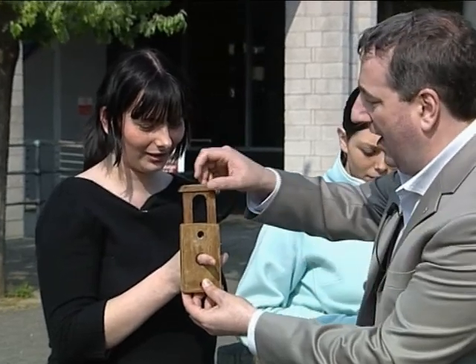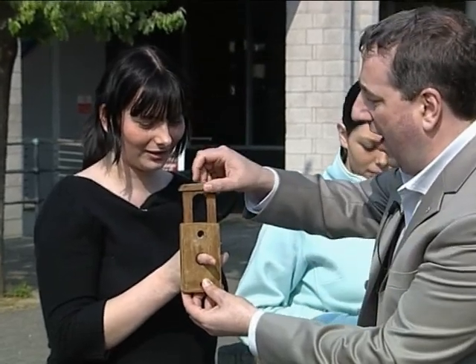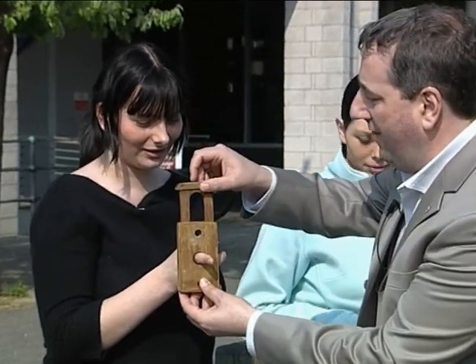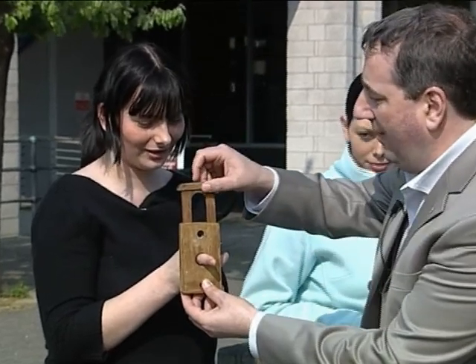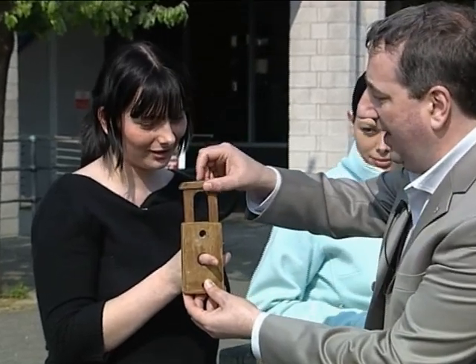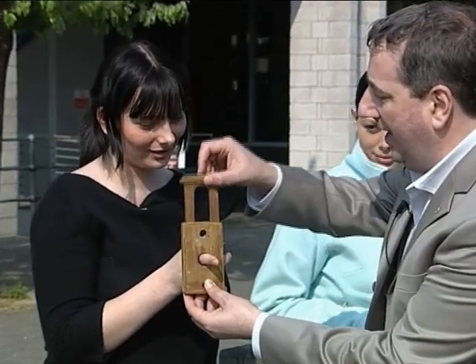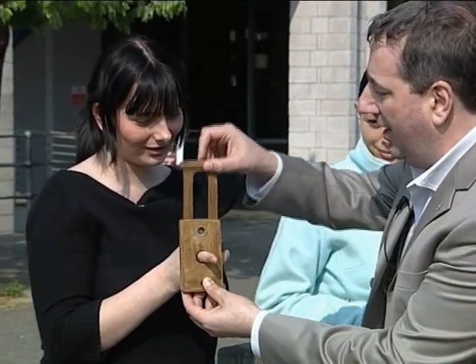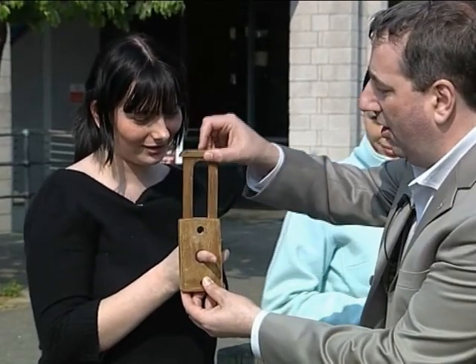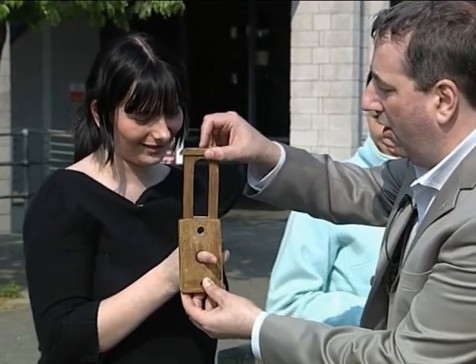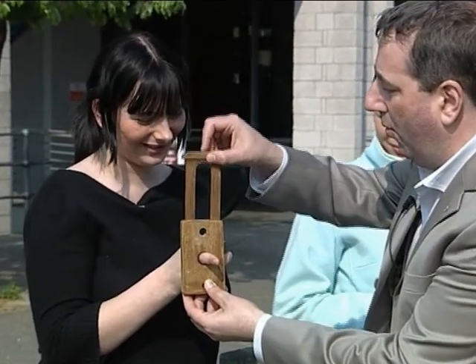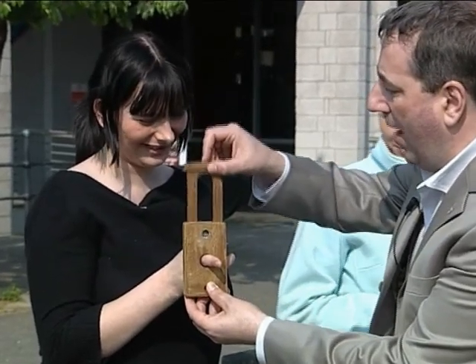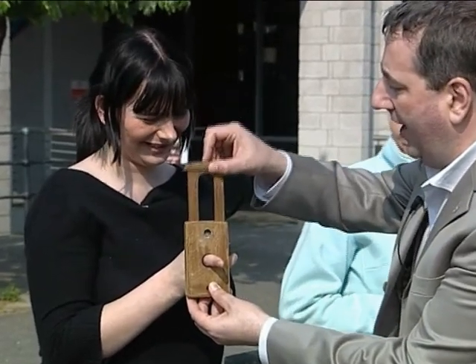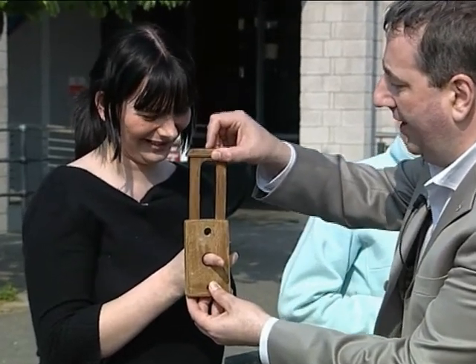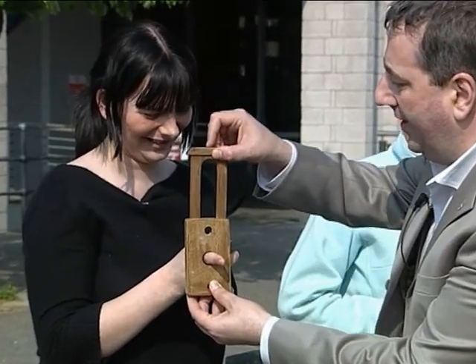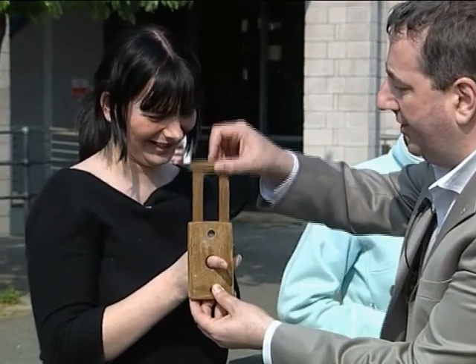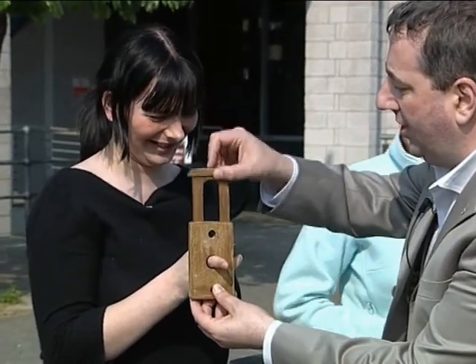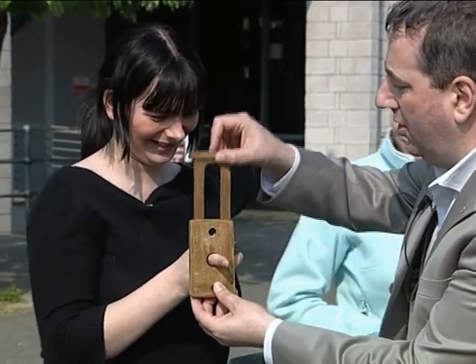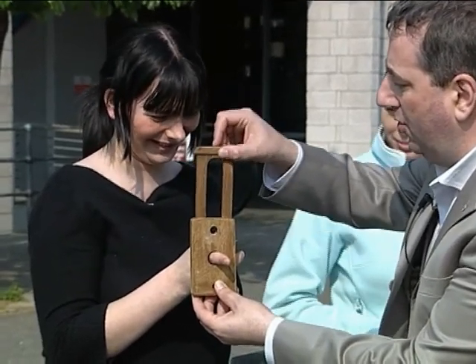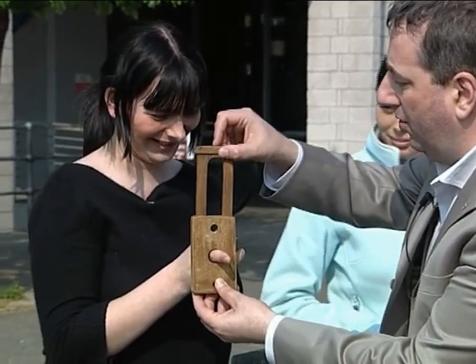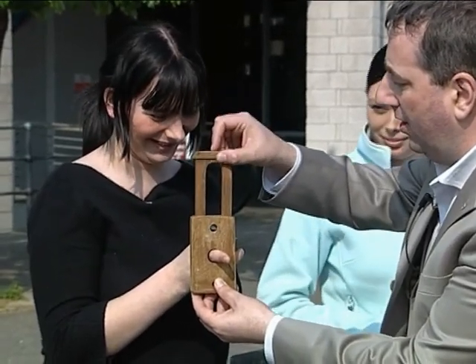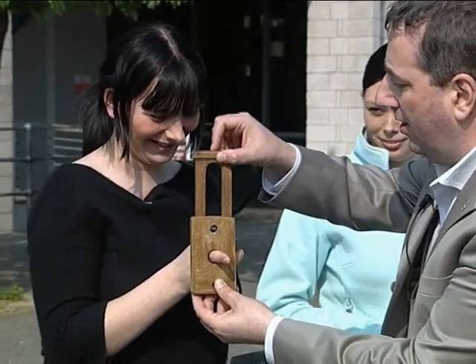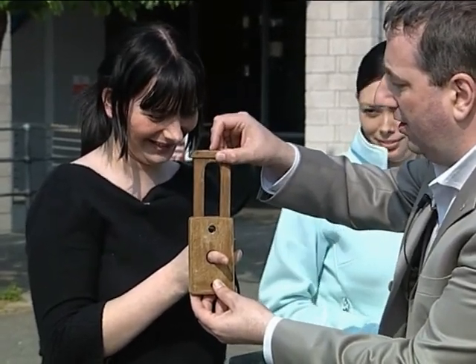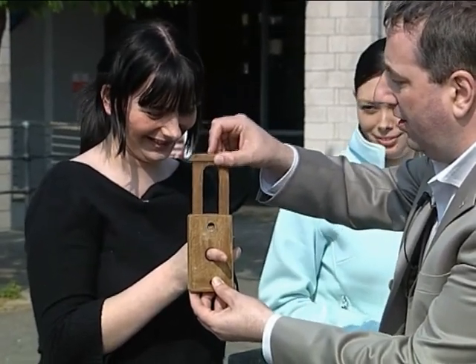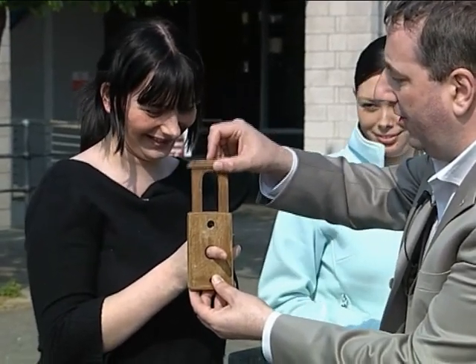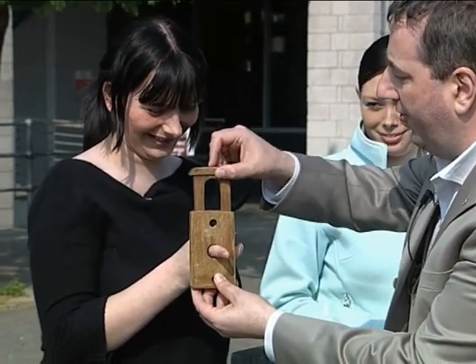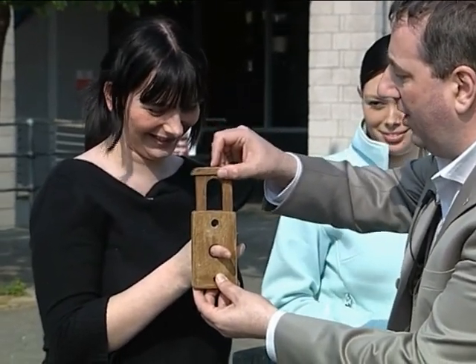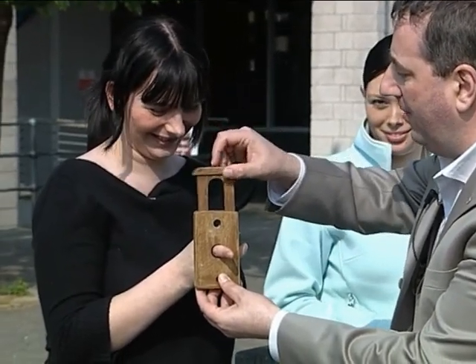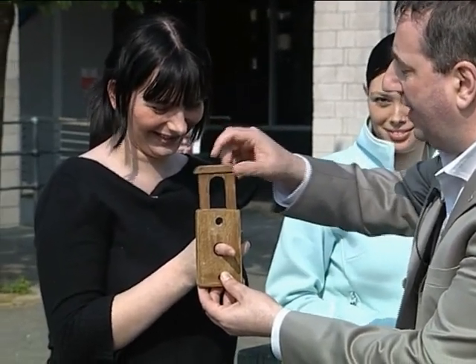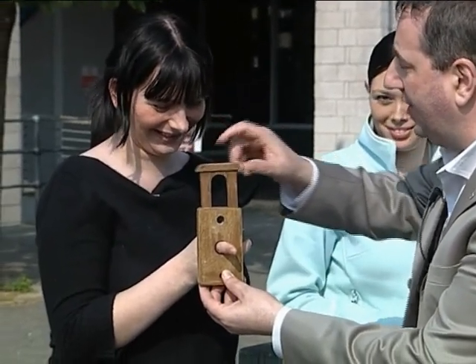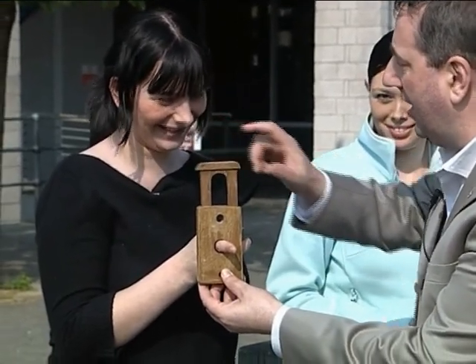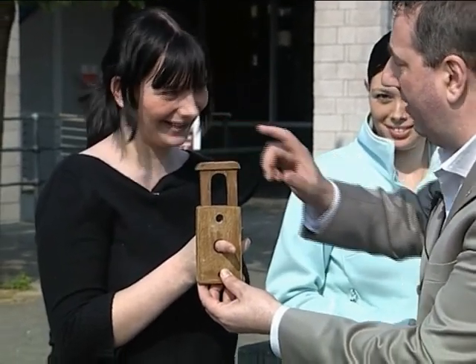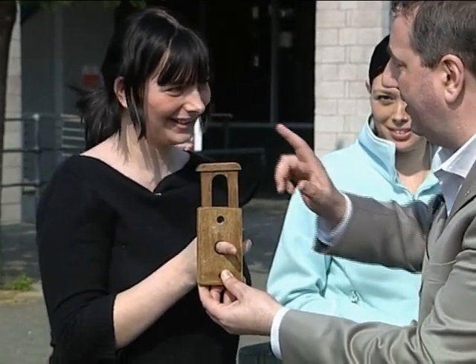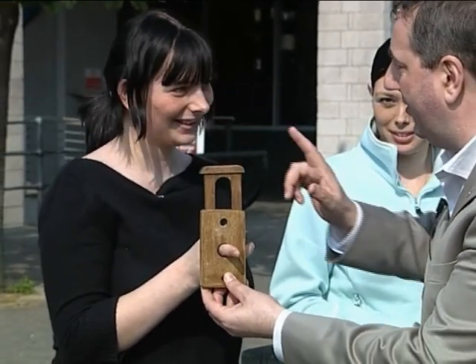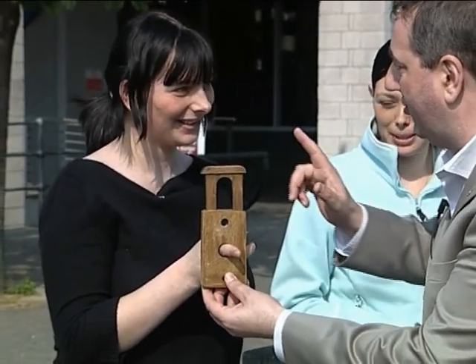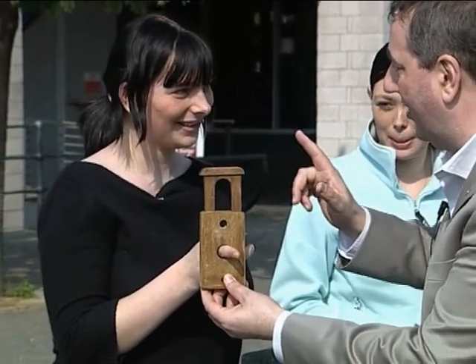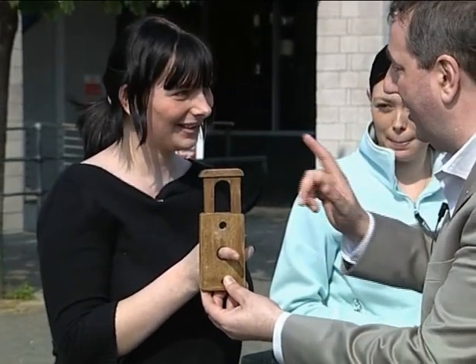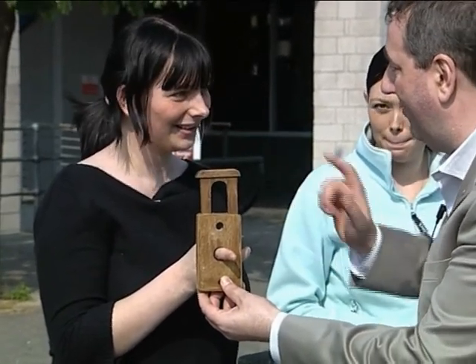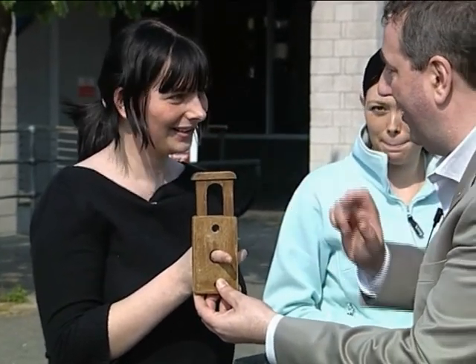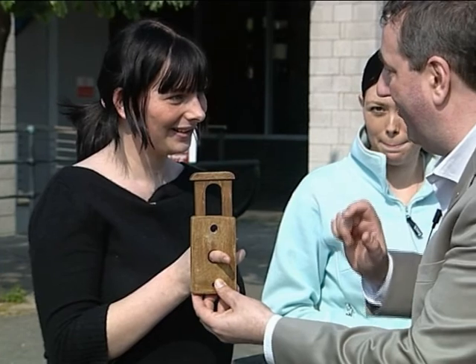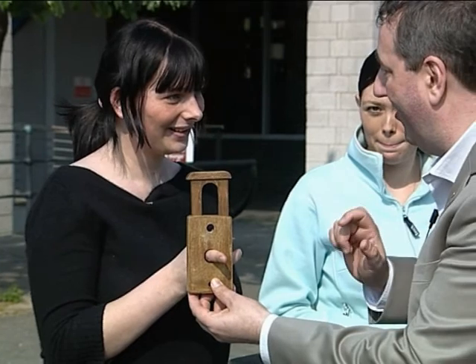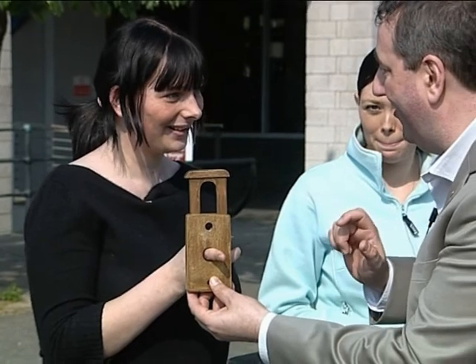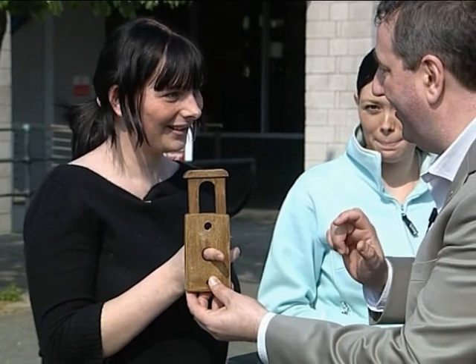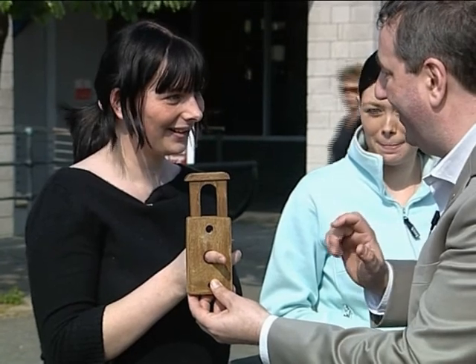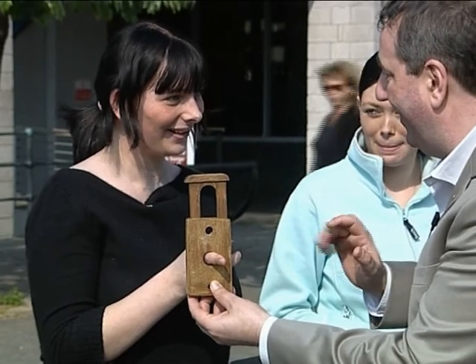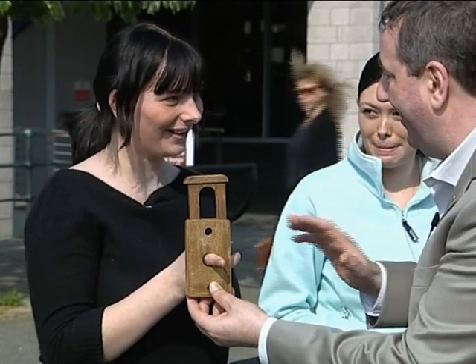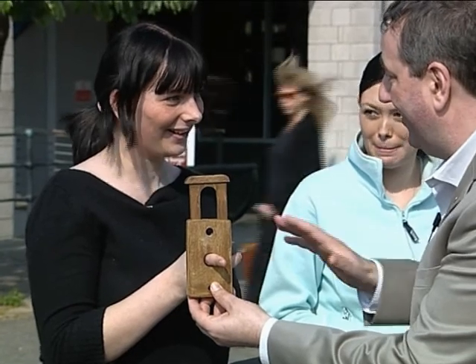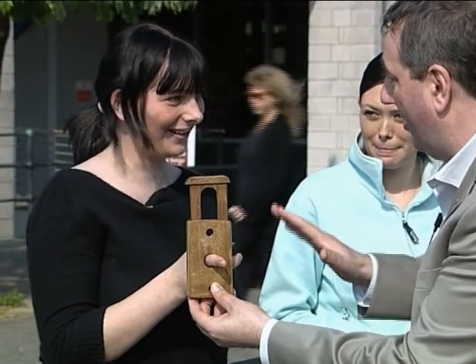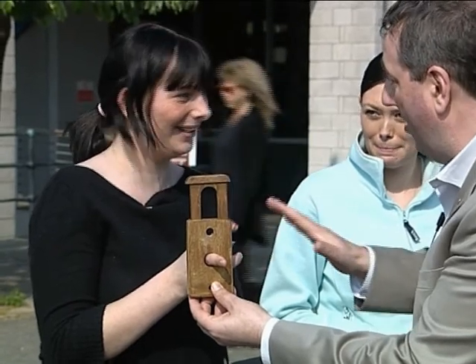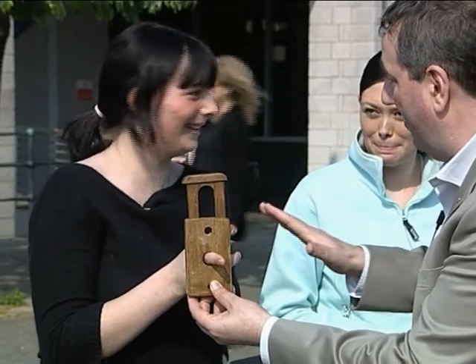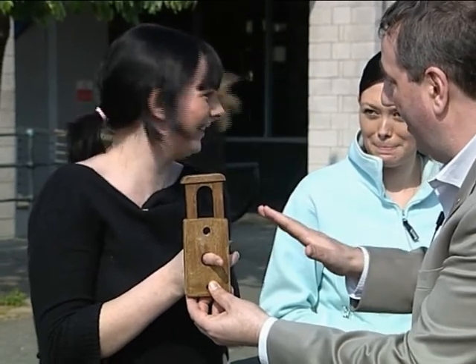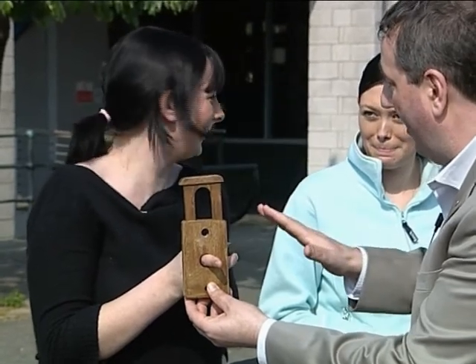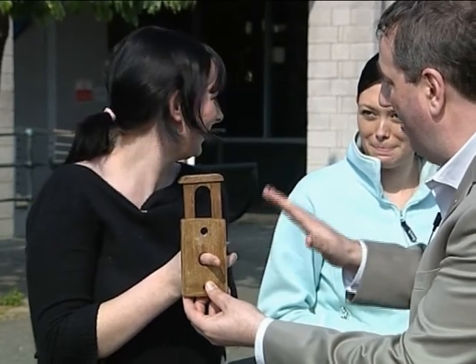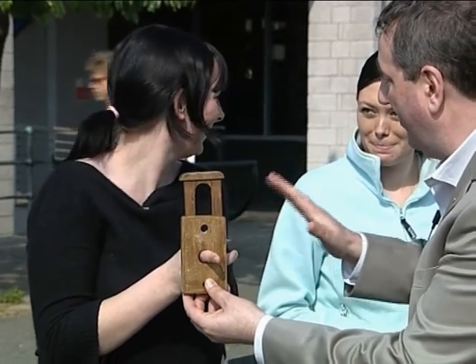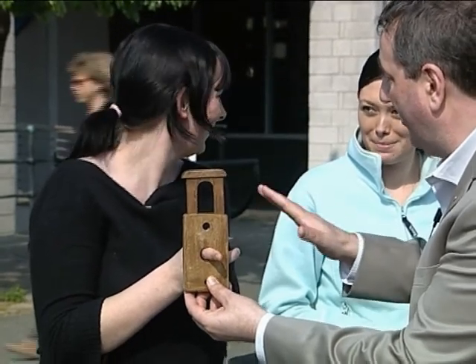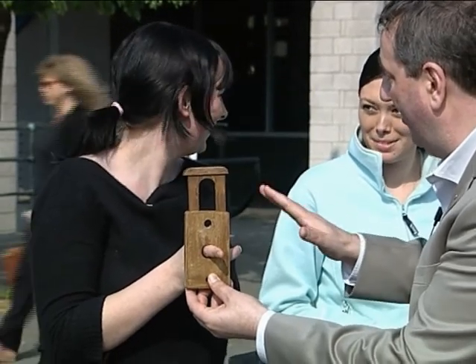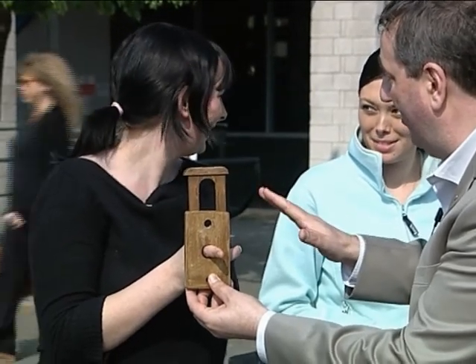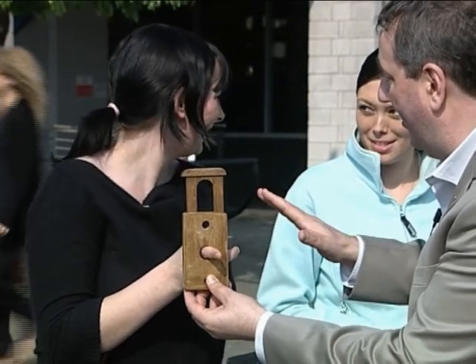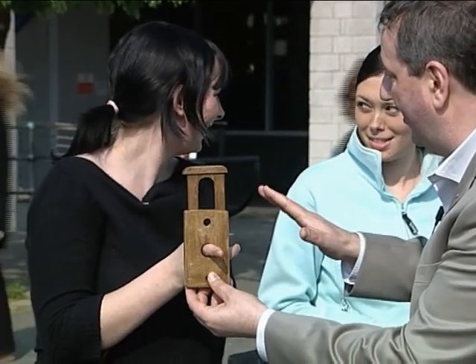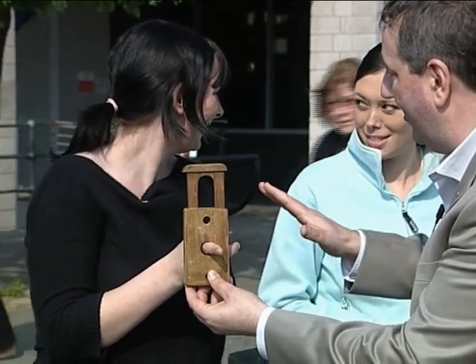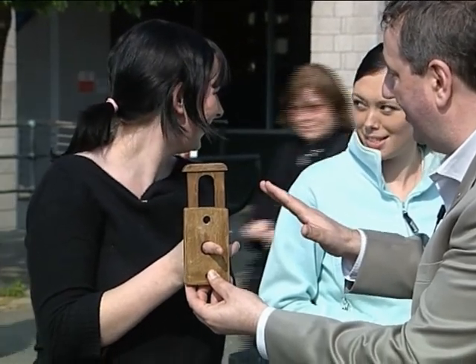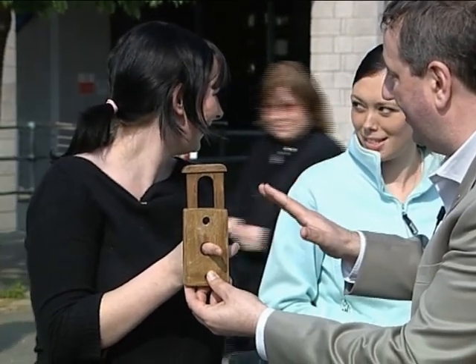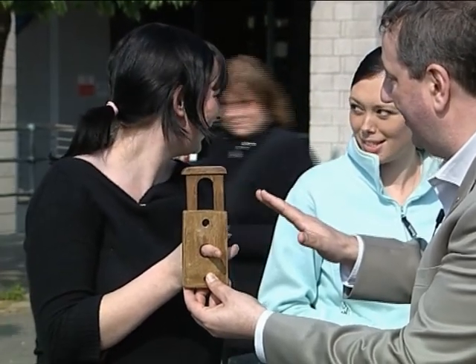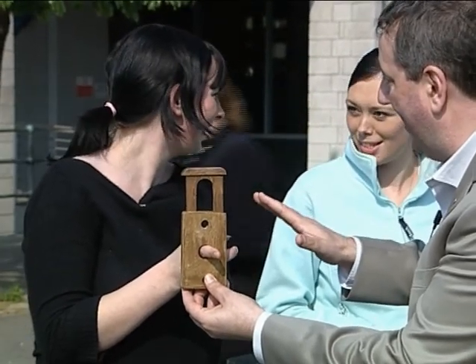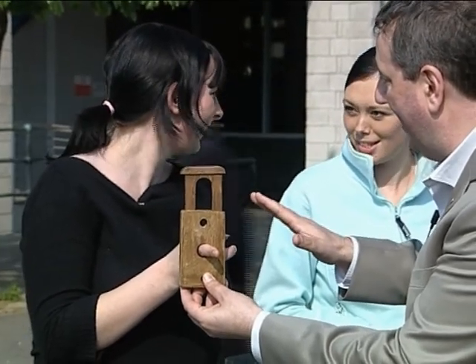Are you ready? One, two, three weeks ago I did this trick and it went wrong. So I hope it's going to work today.